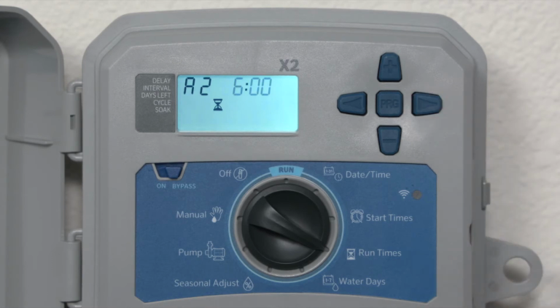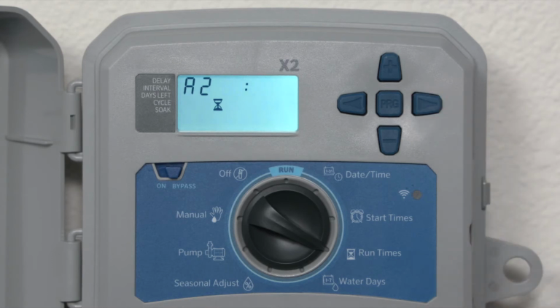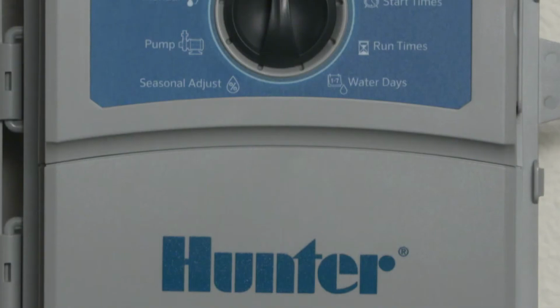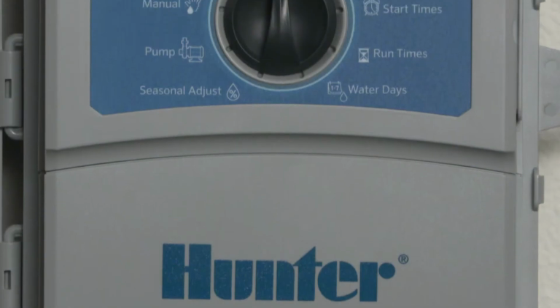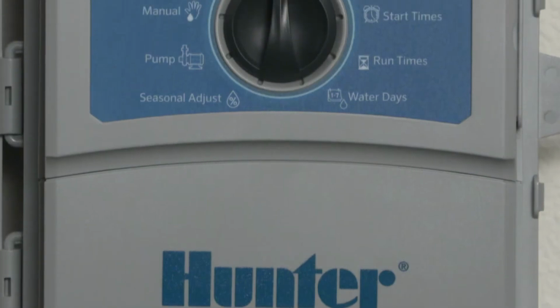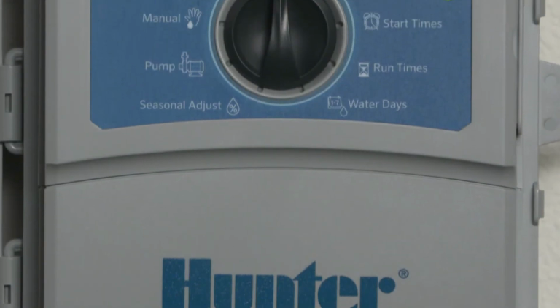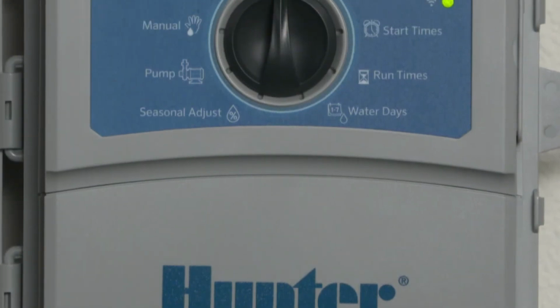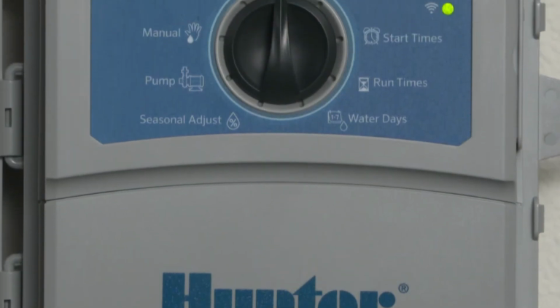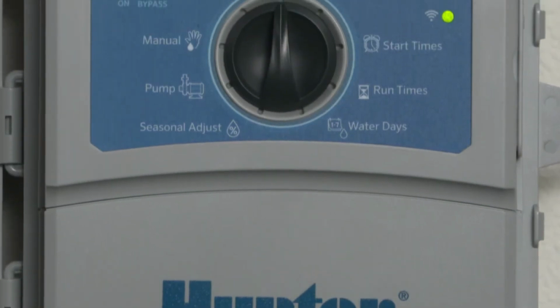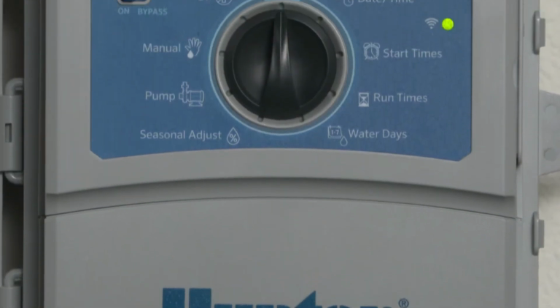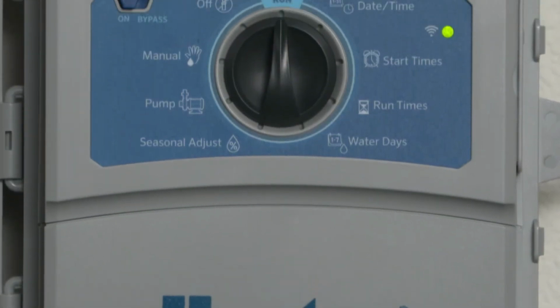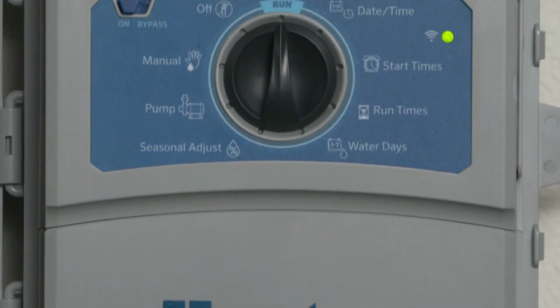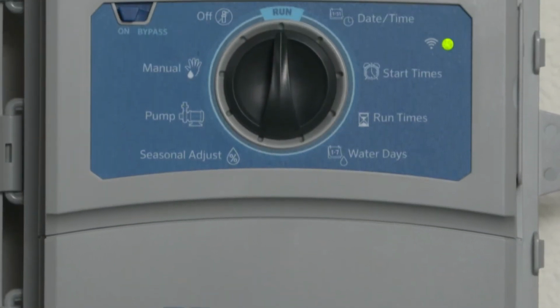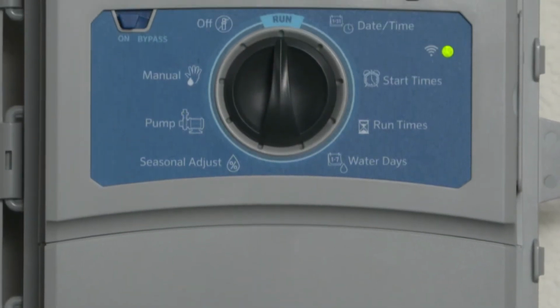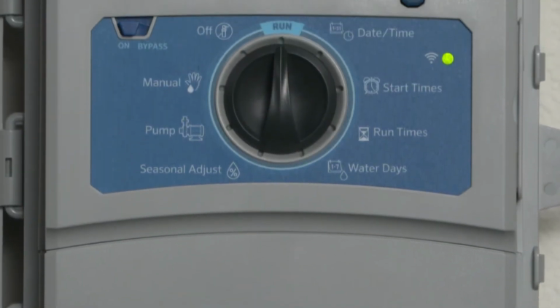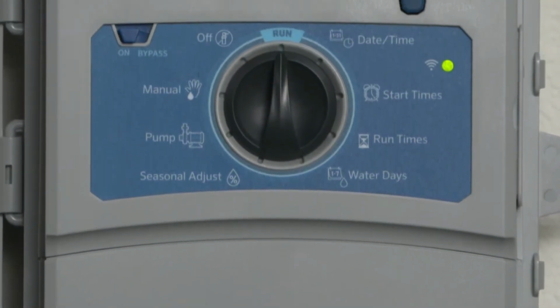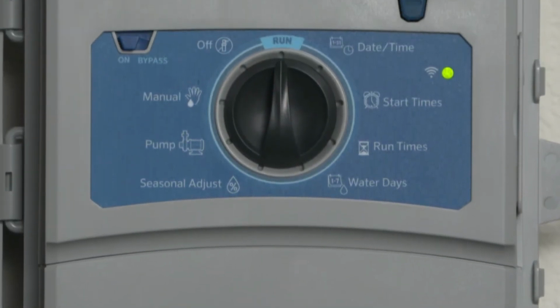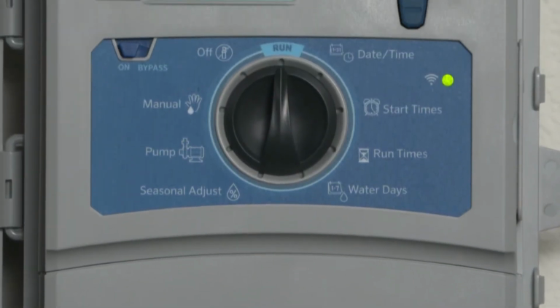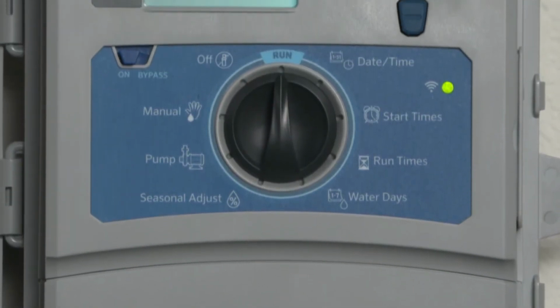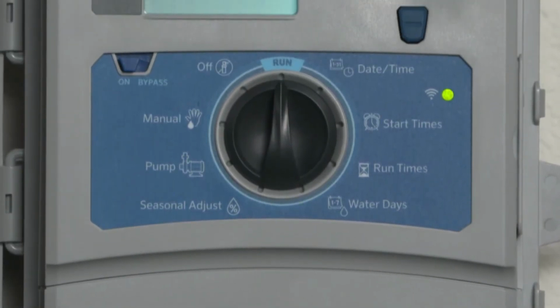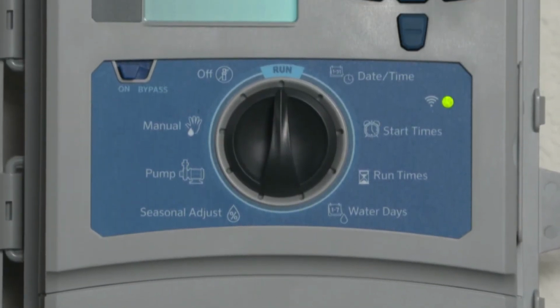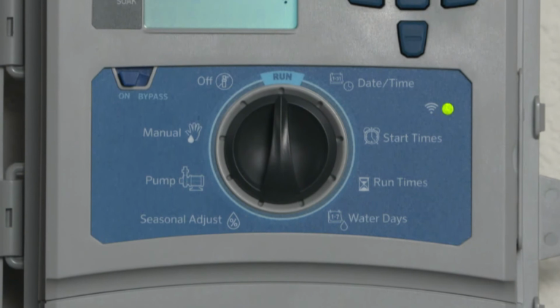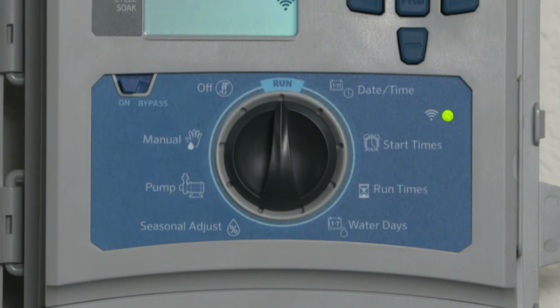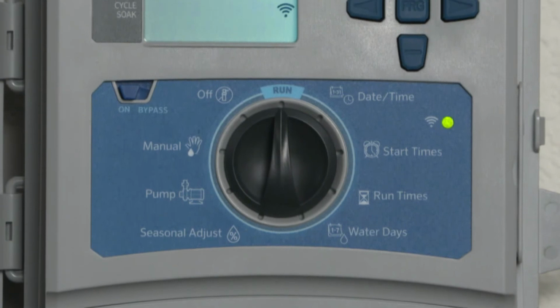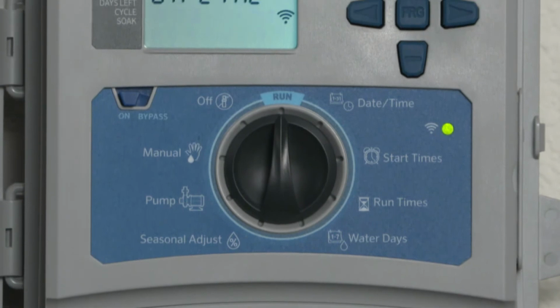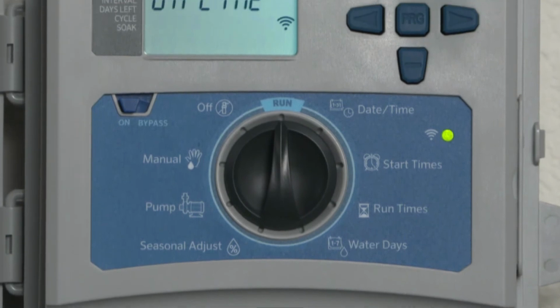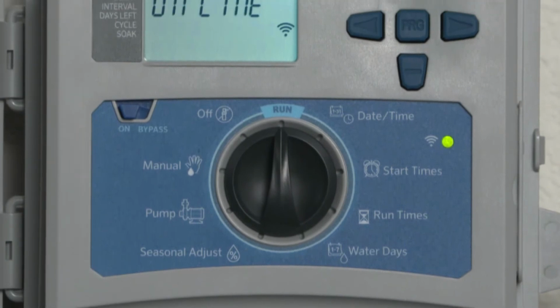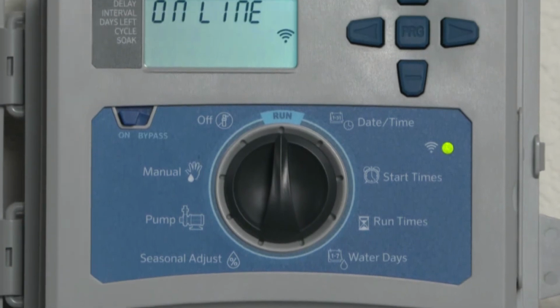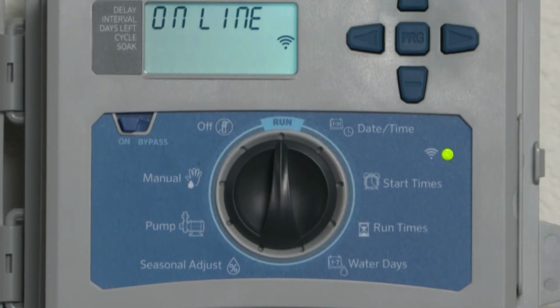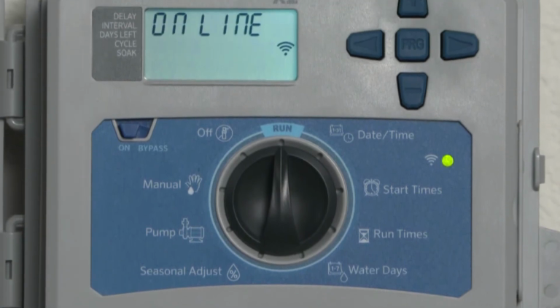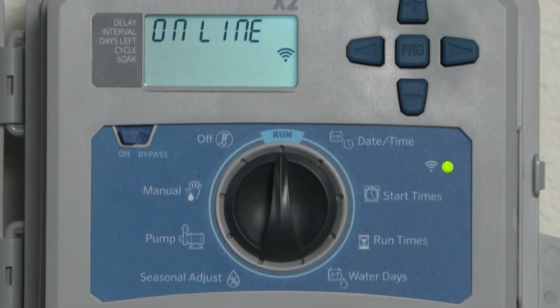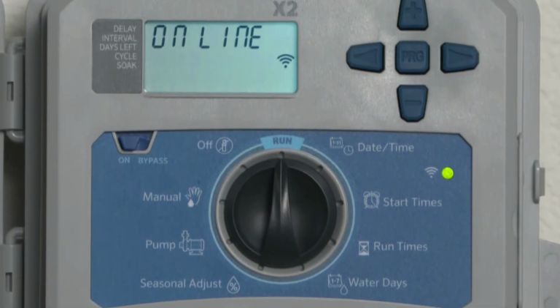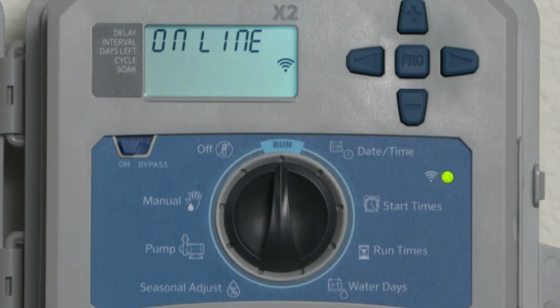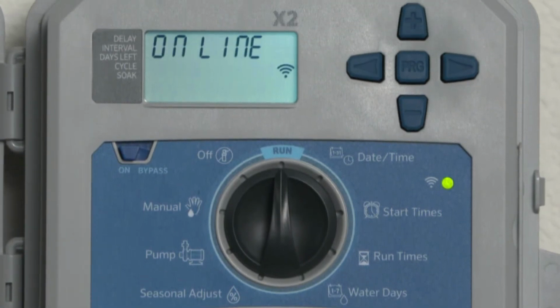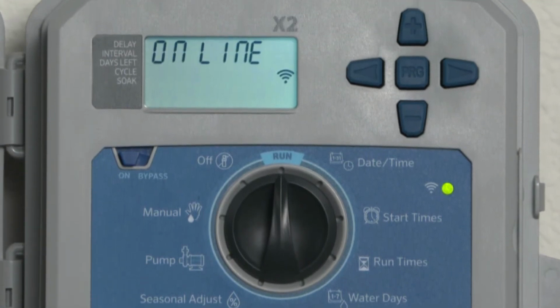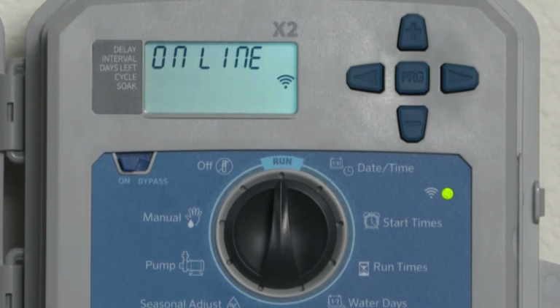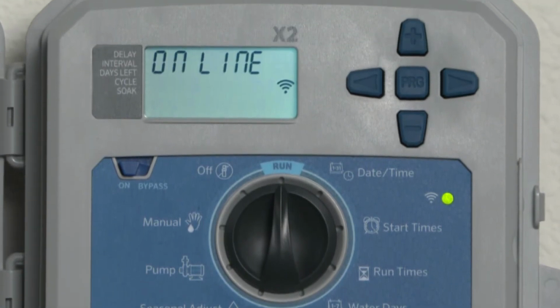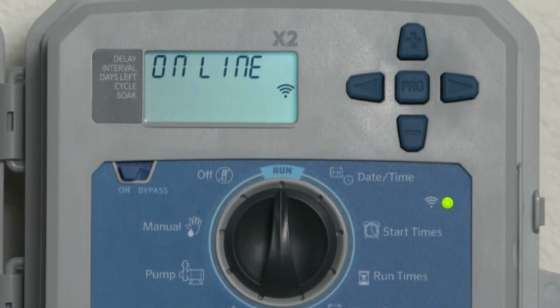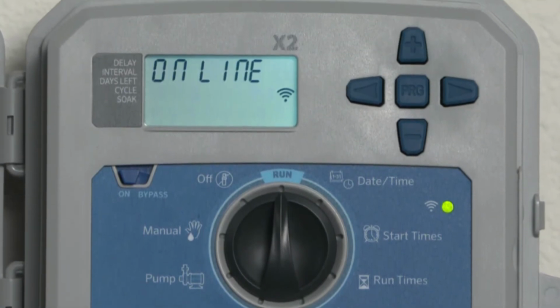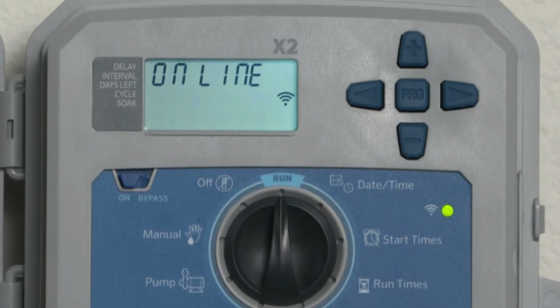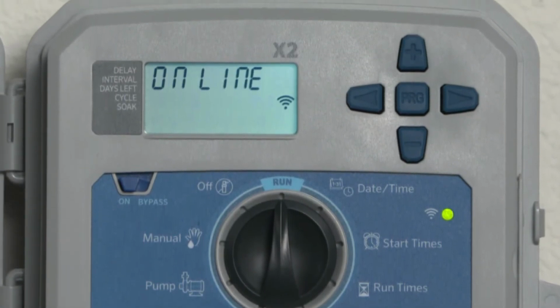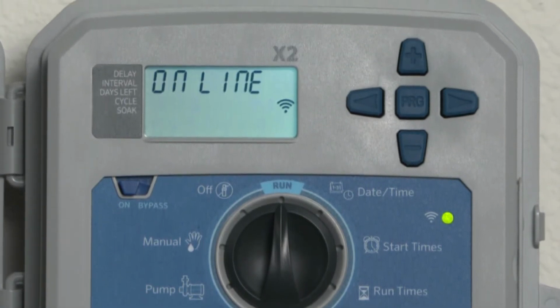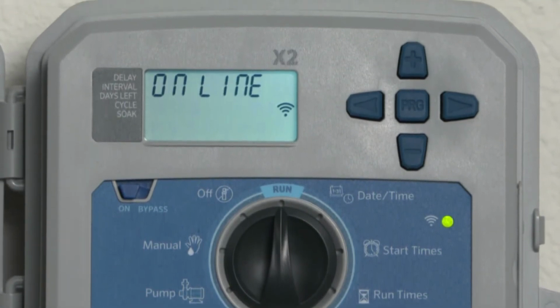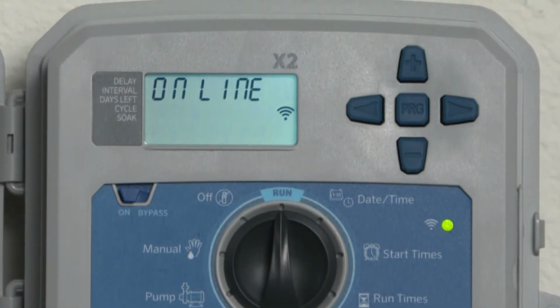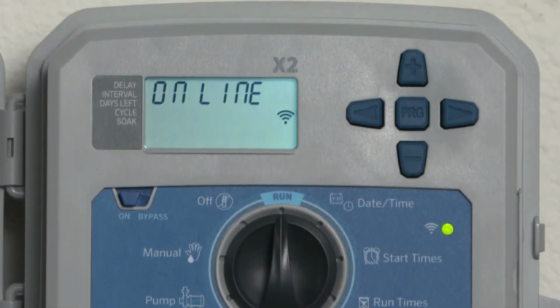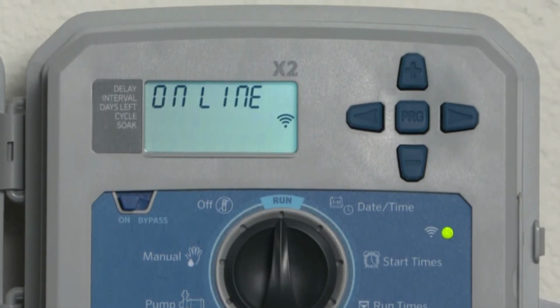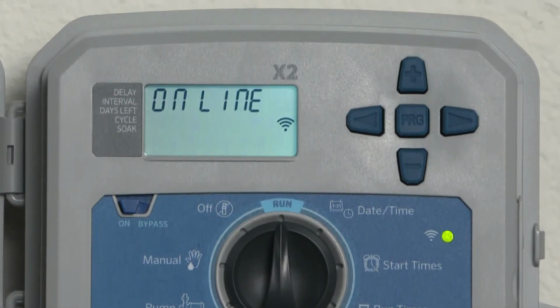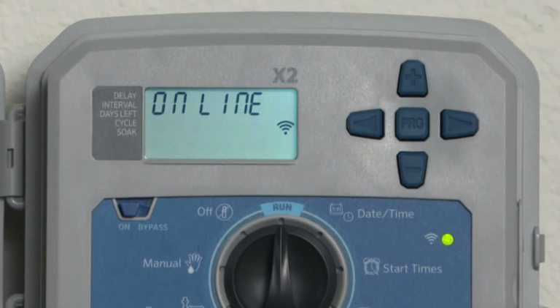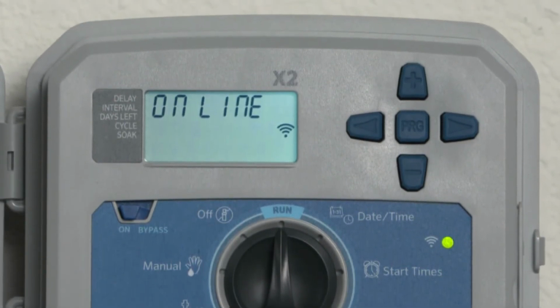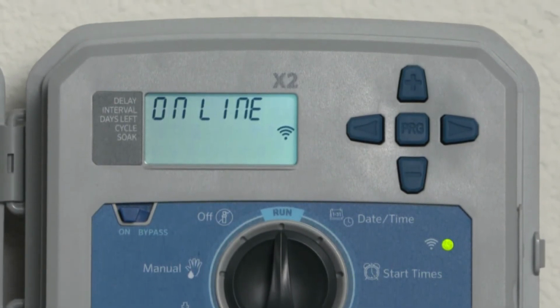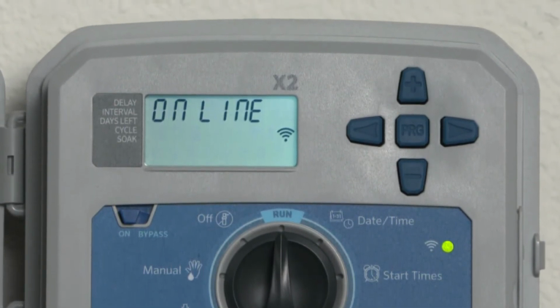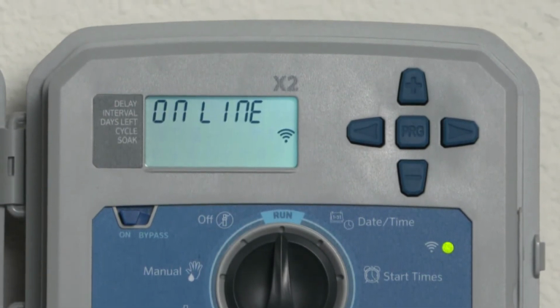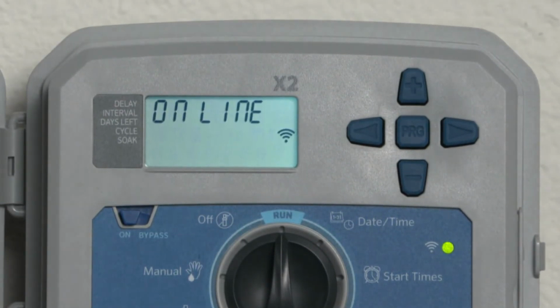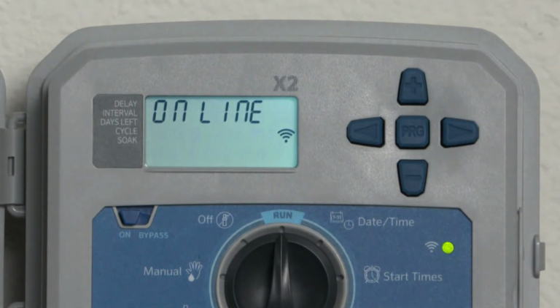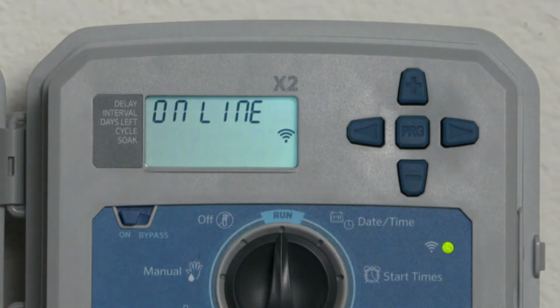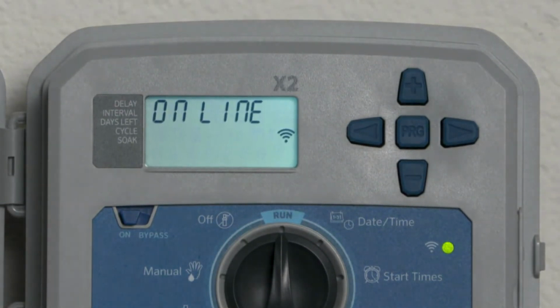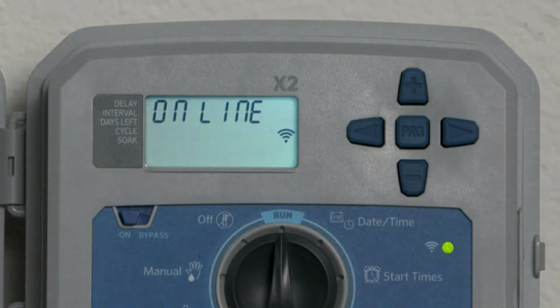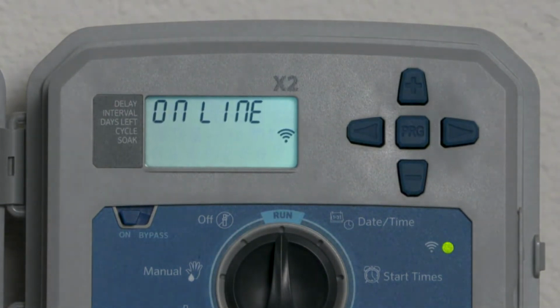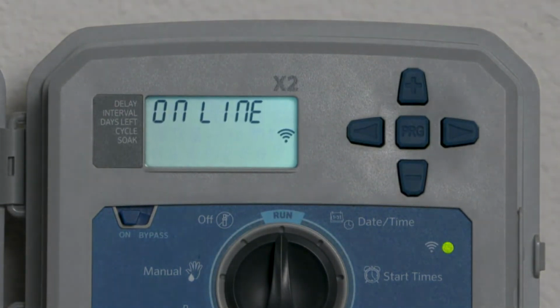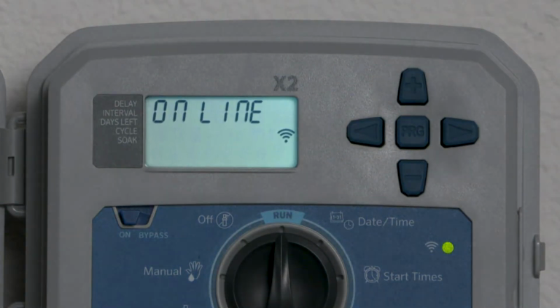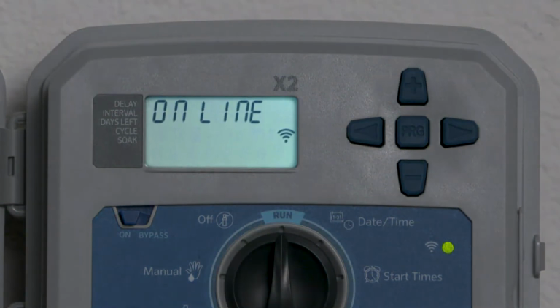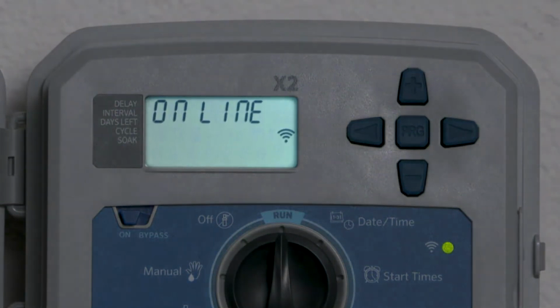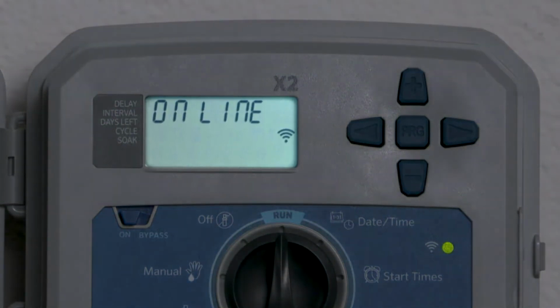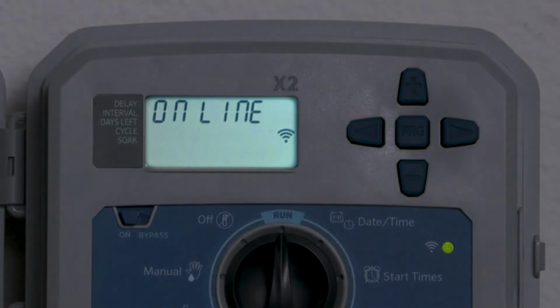Reading data is easier than ever before on the larger LCD screen, which is backlit for added convenience in low-light areas.